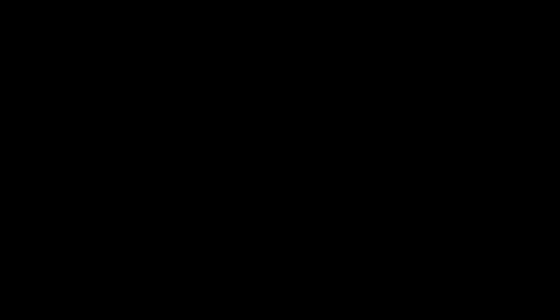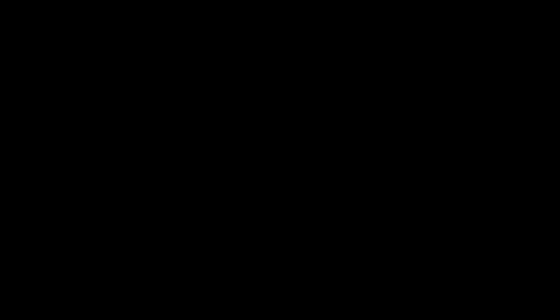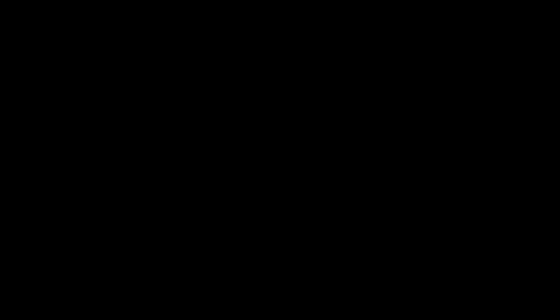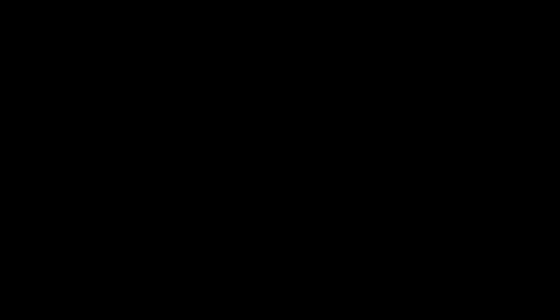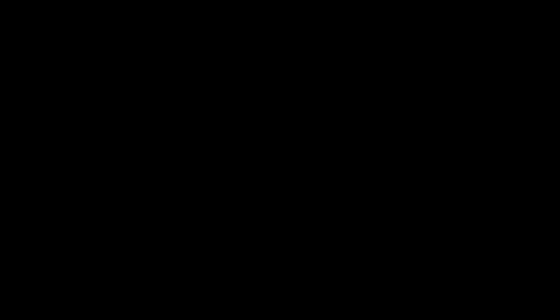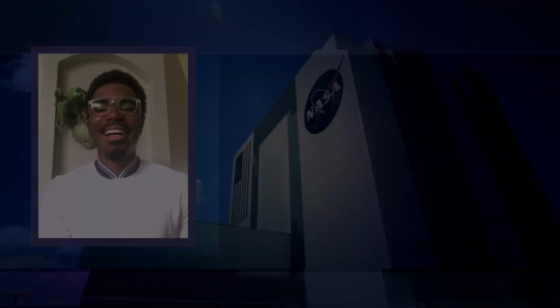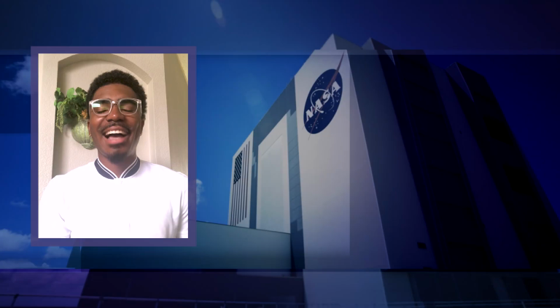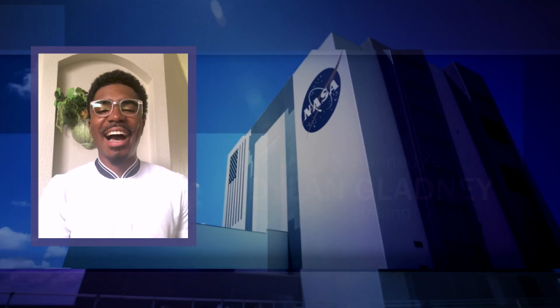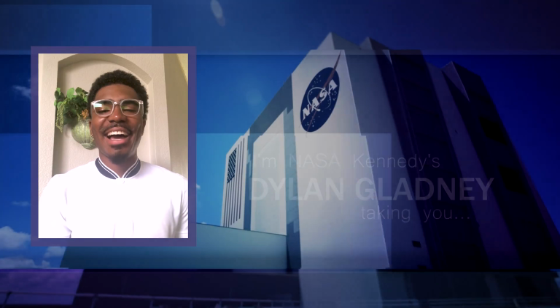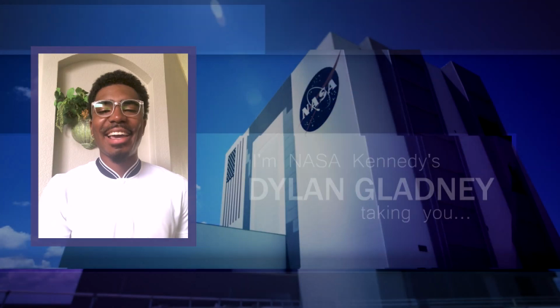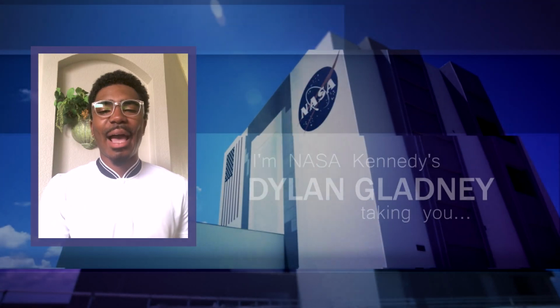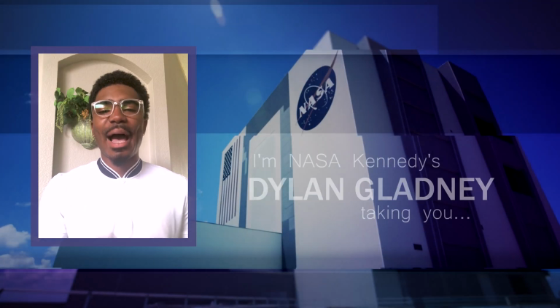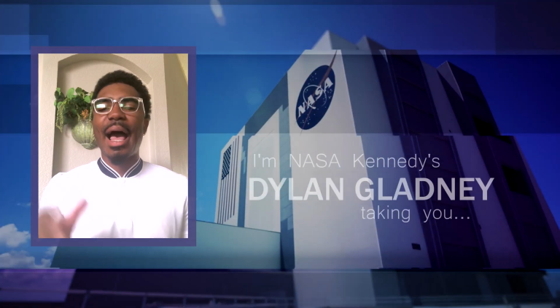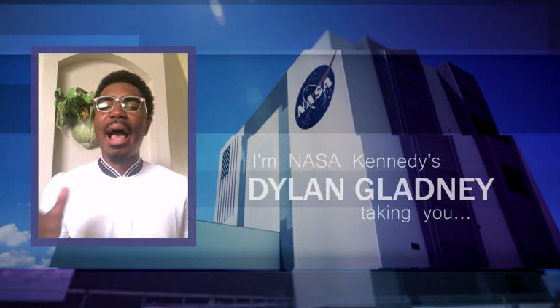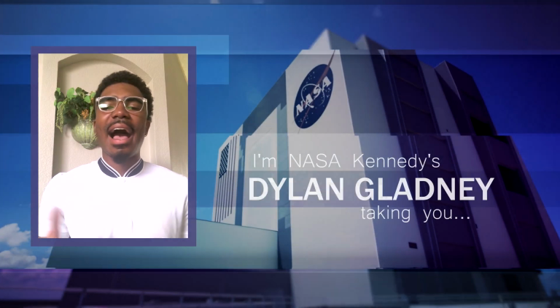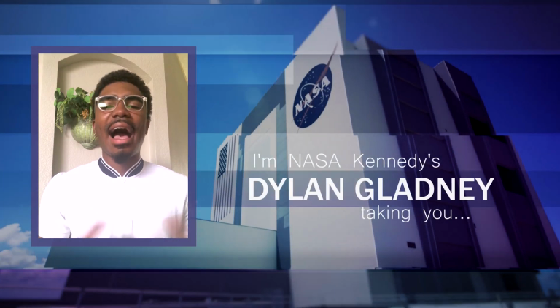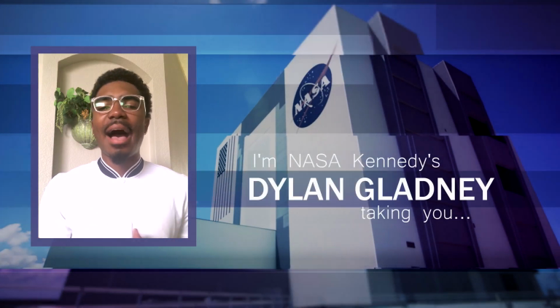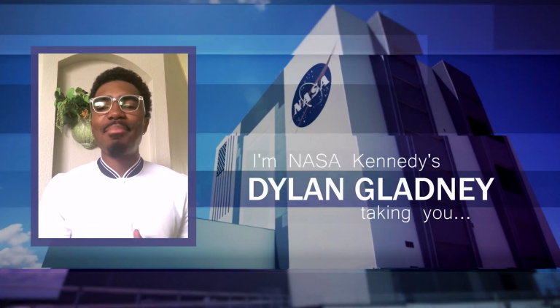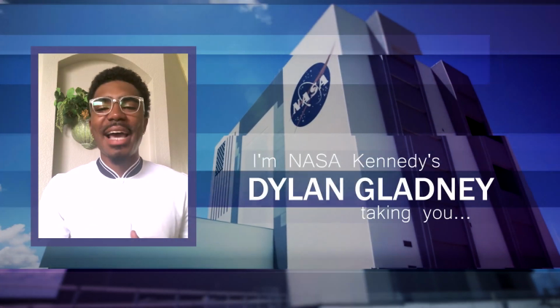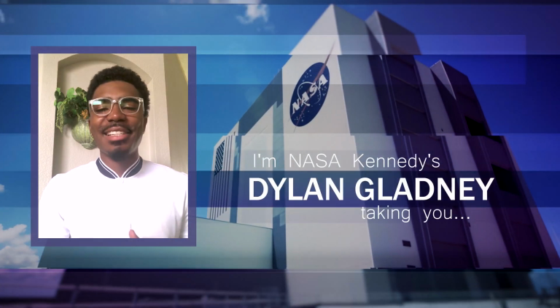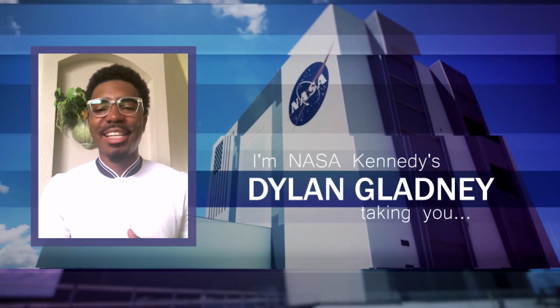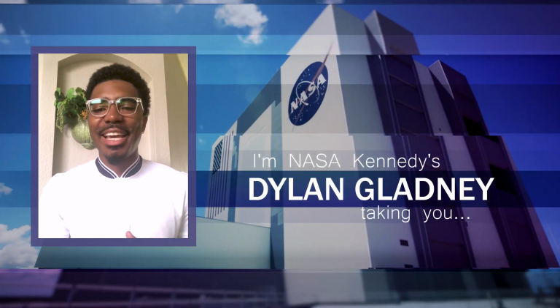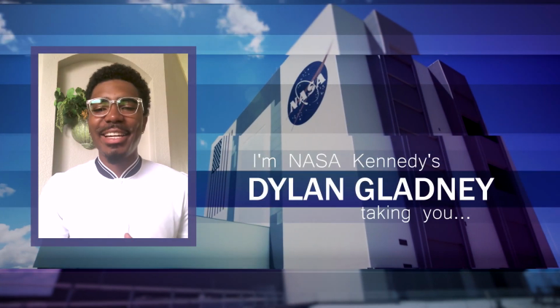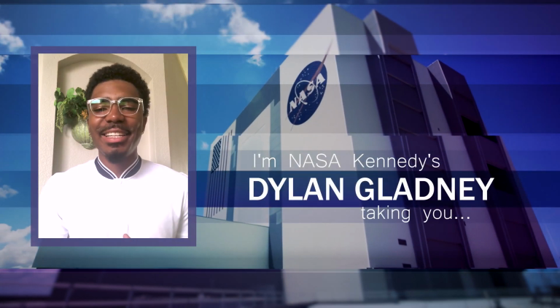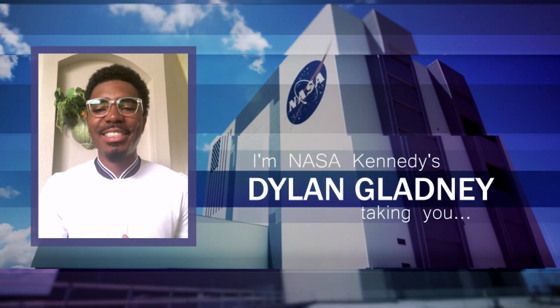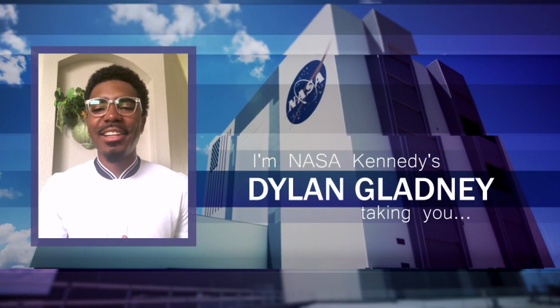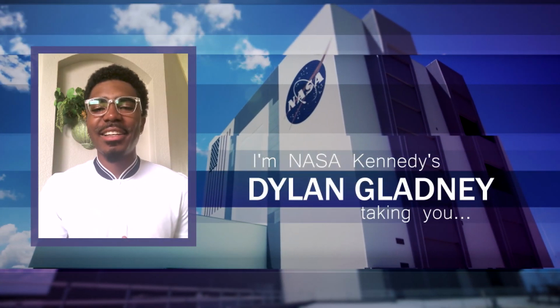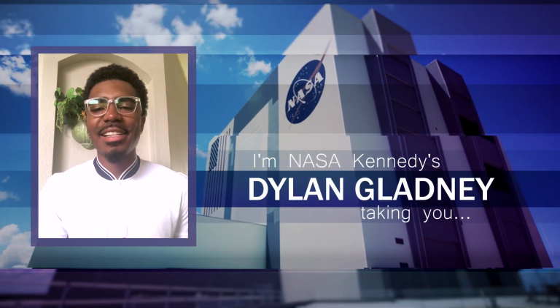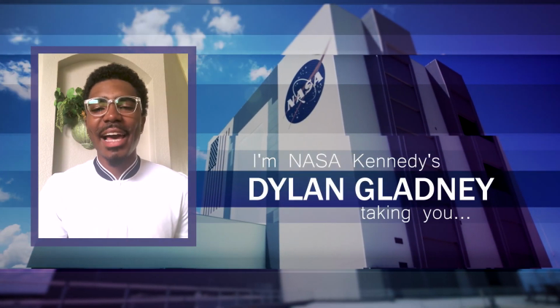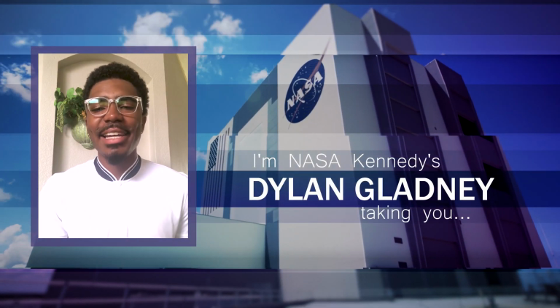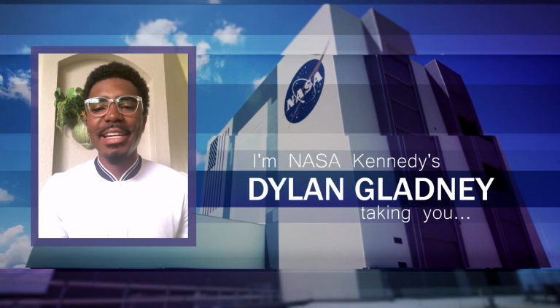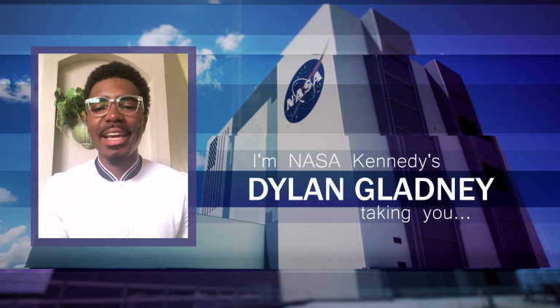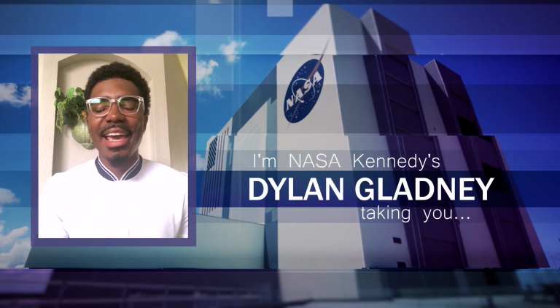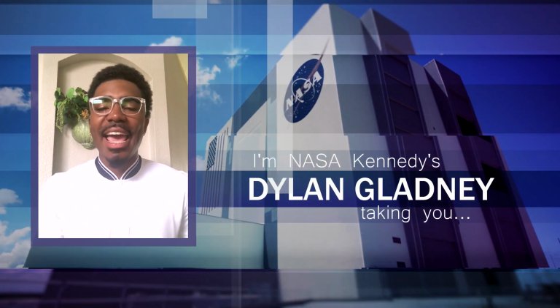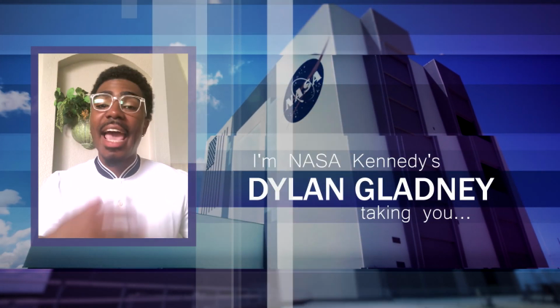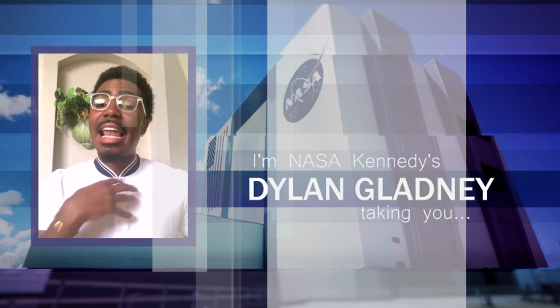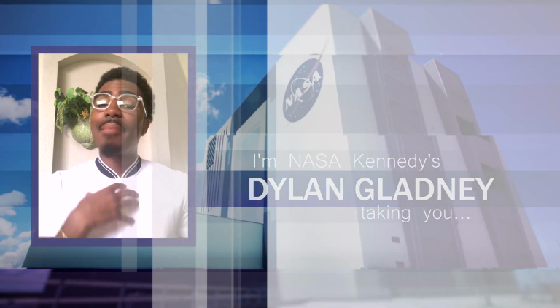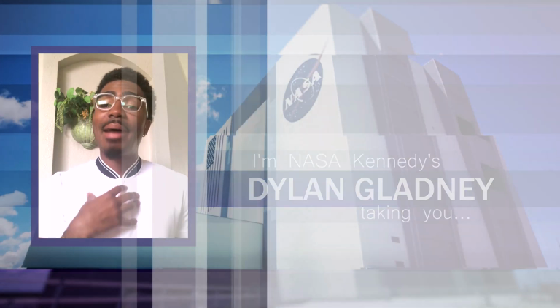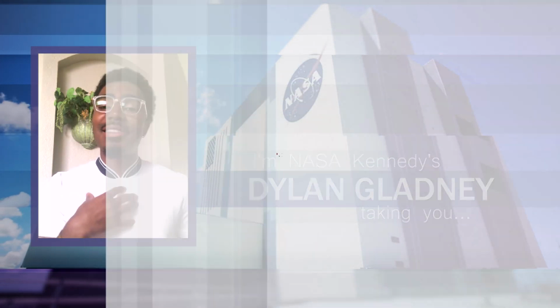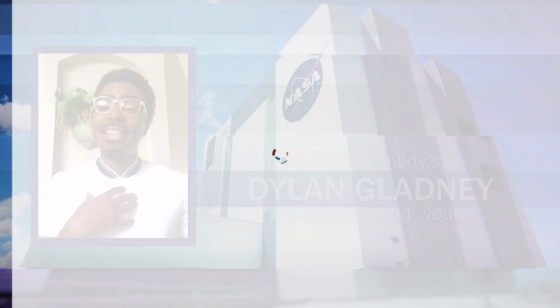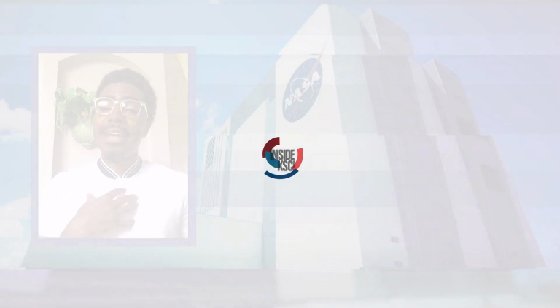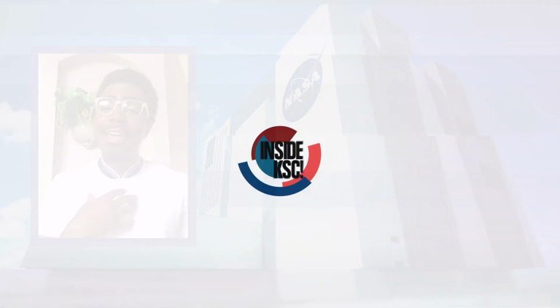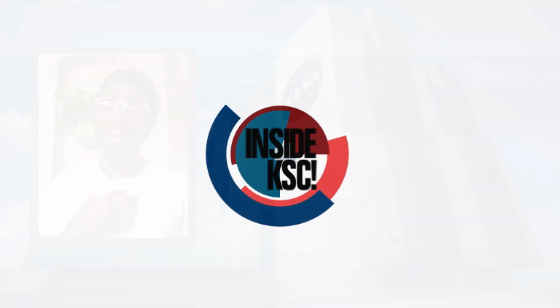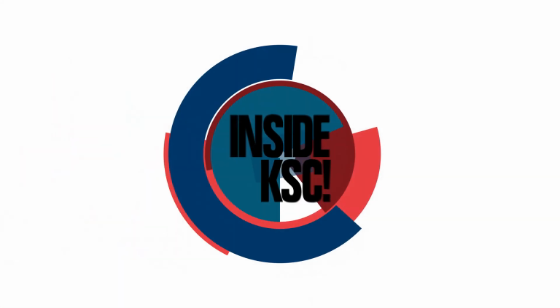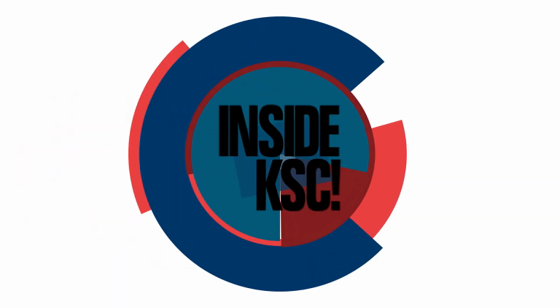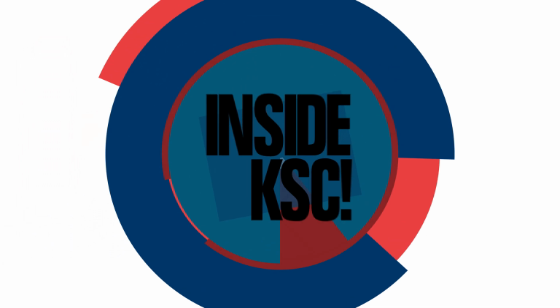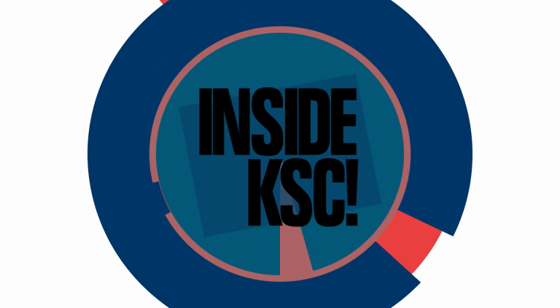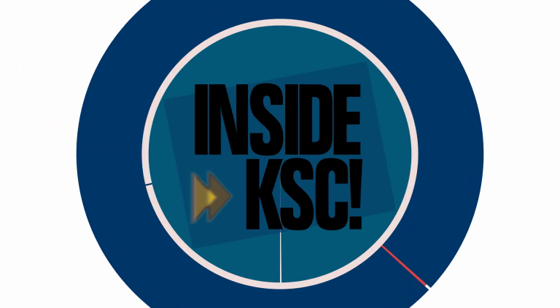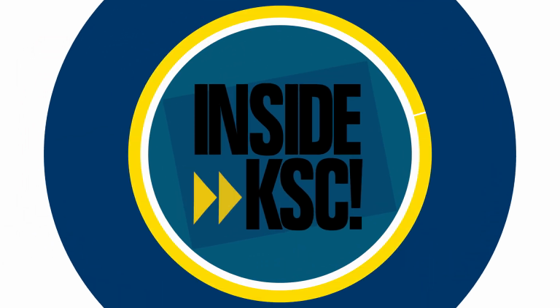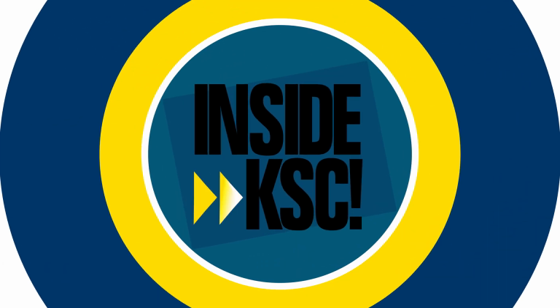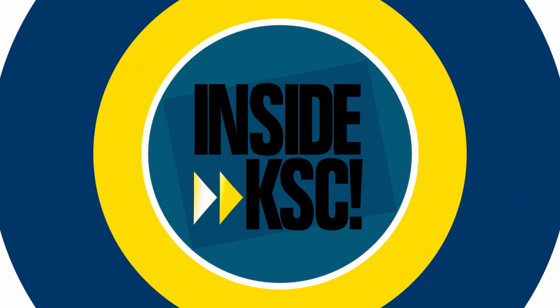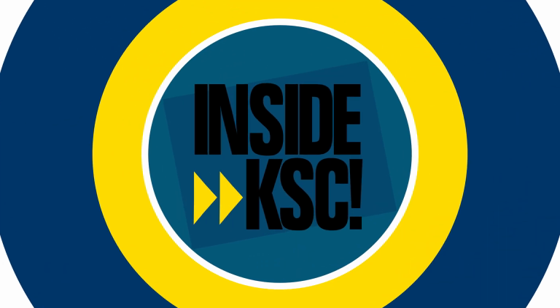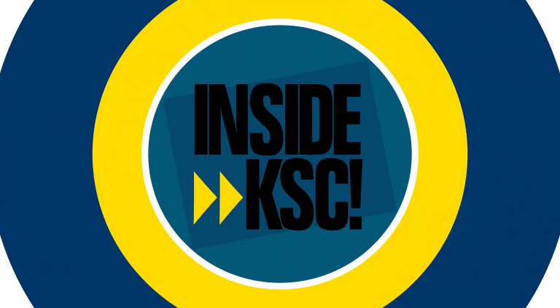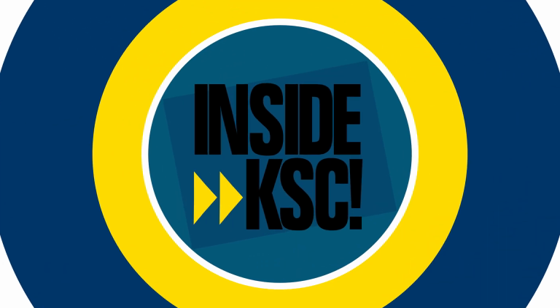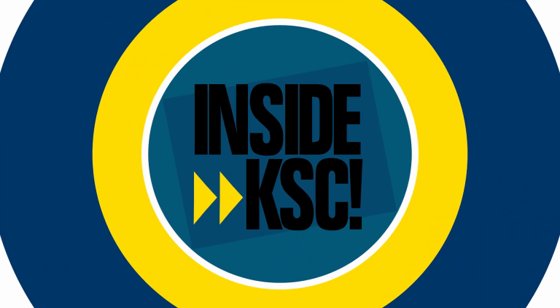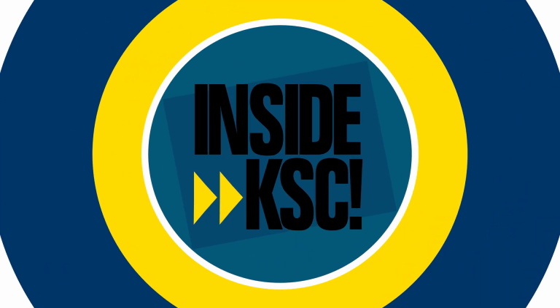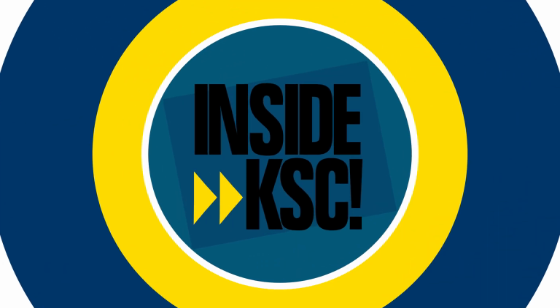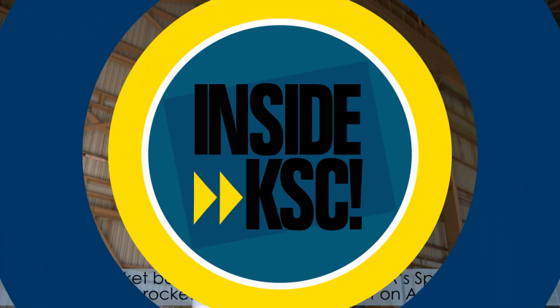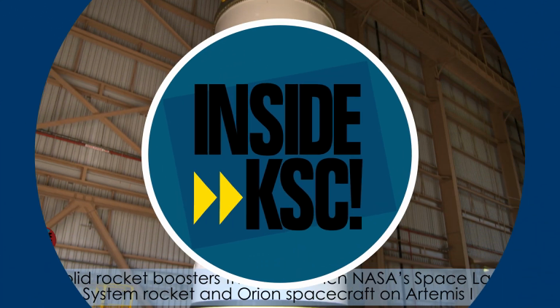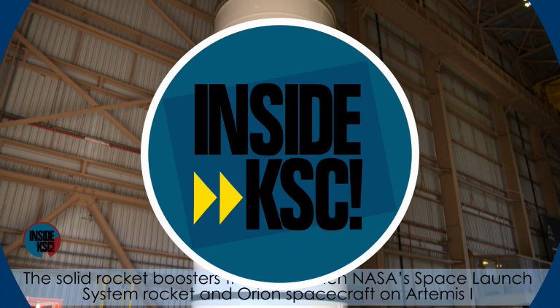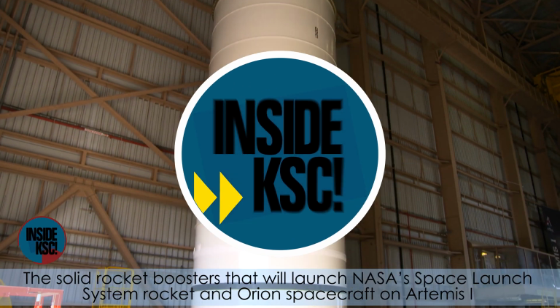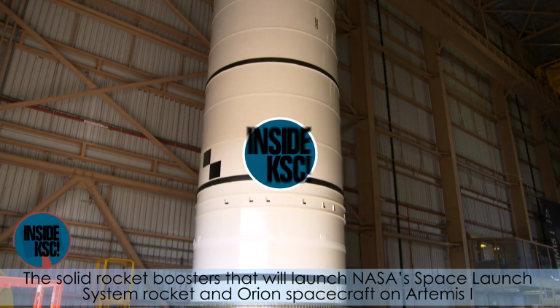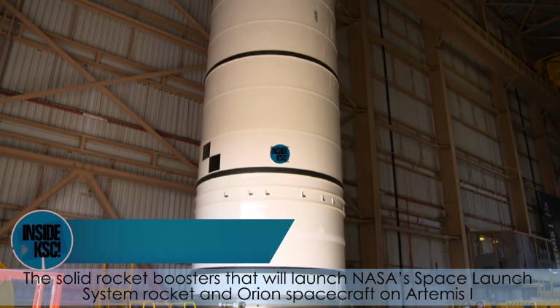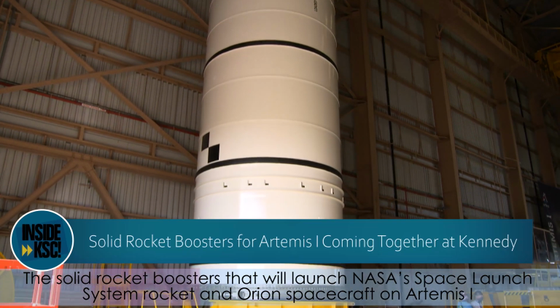Hi, I'm NASA Kennedy's Dylan Glatney, and I'm outside KSC, taking you inside KSC.